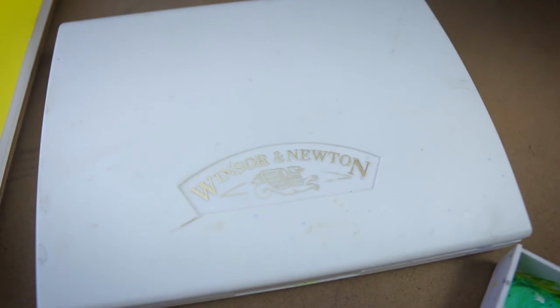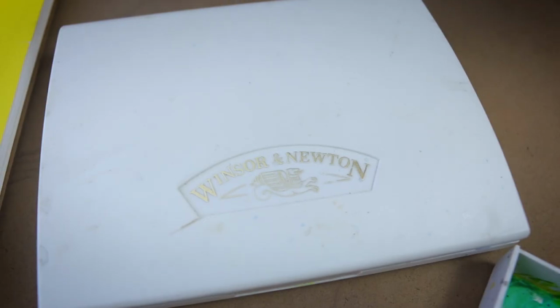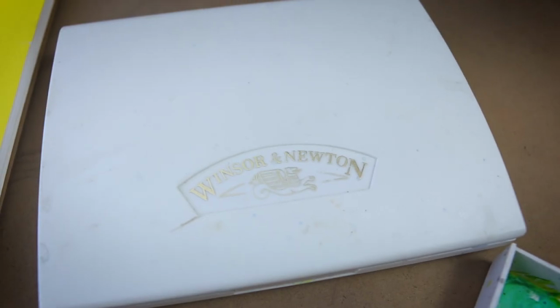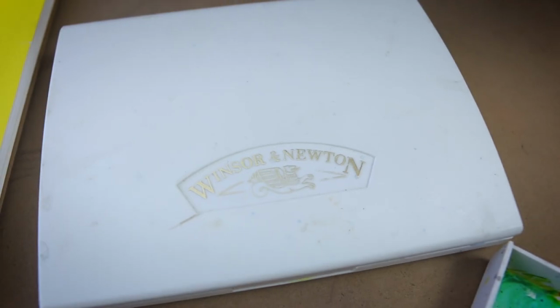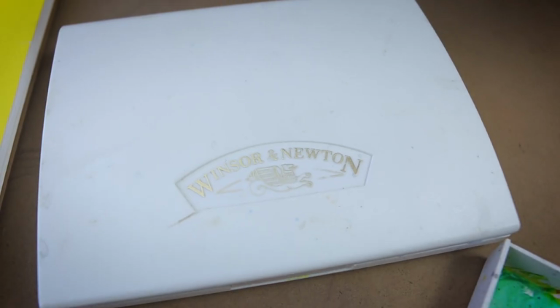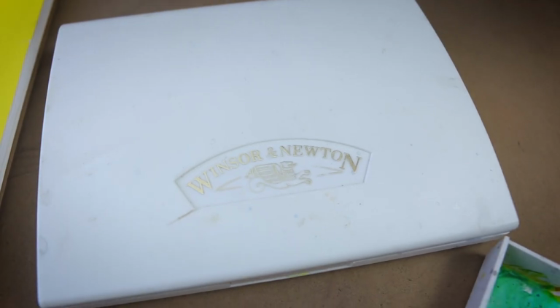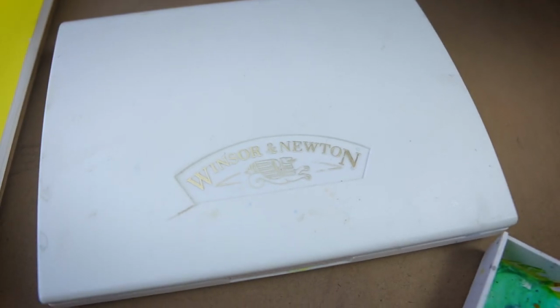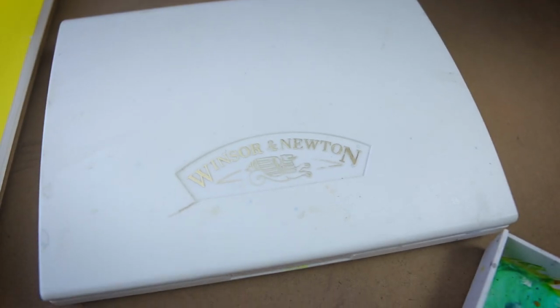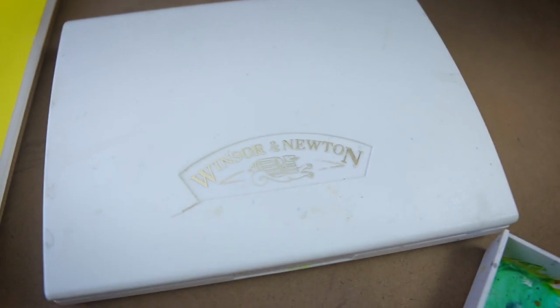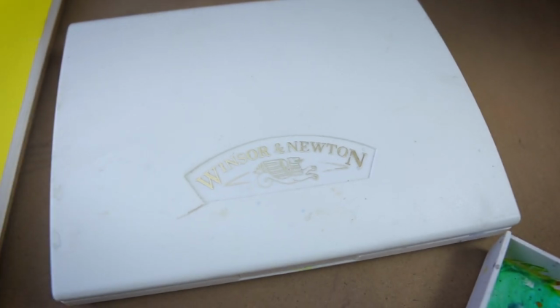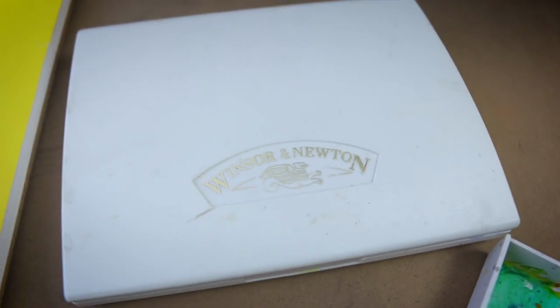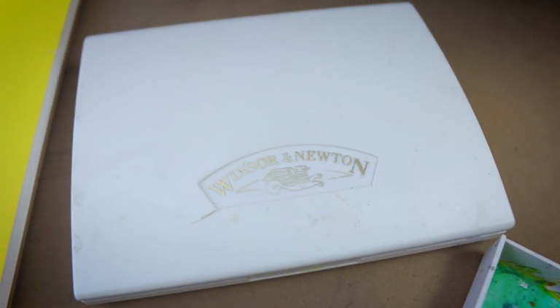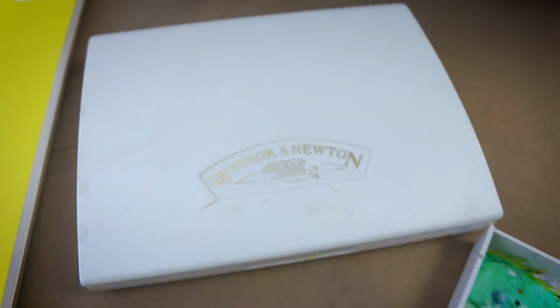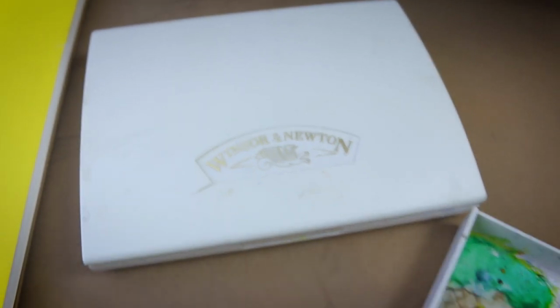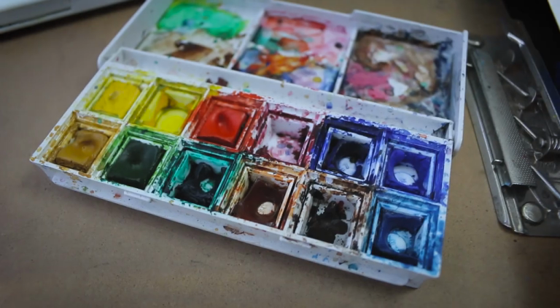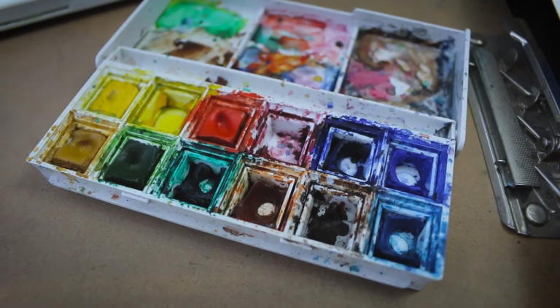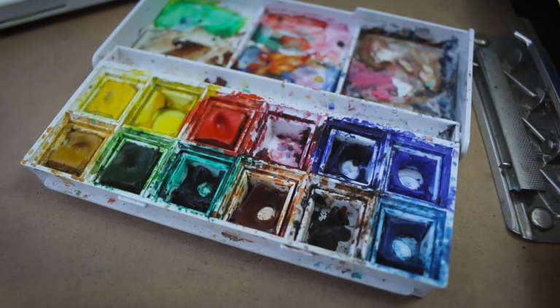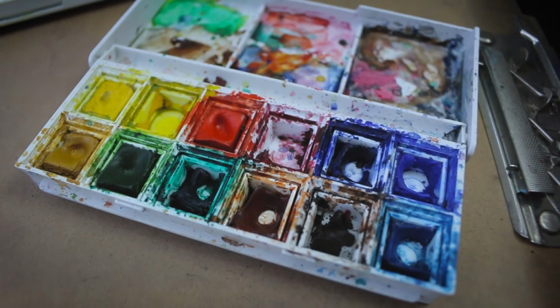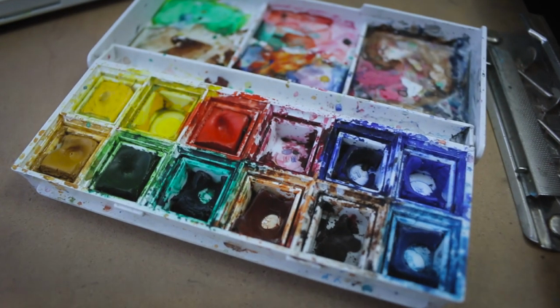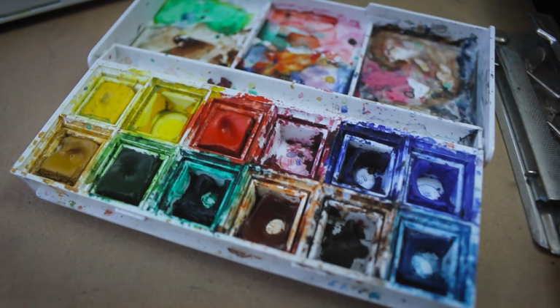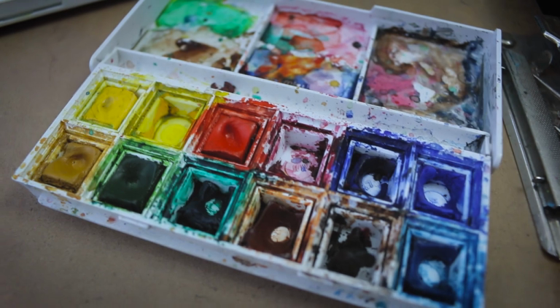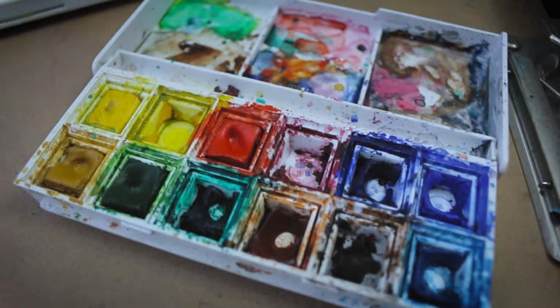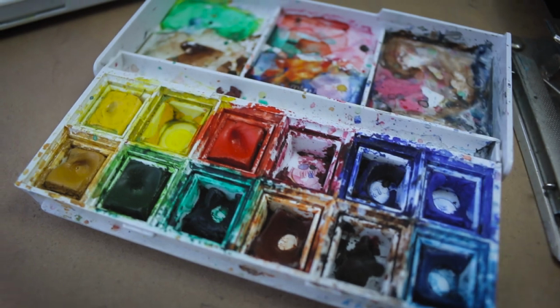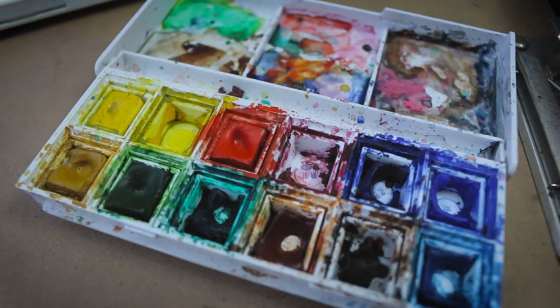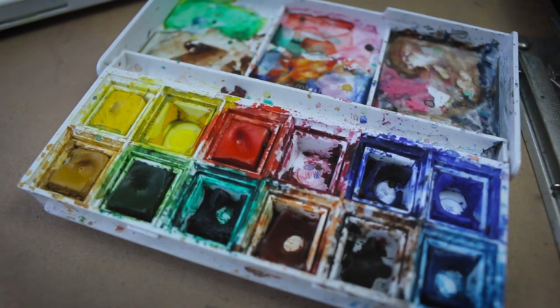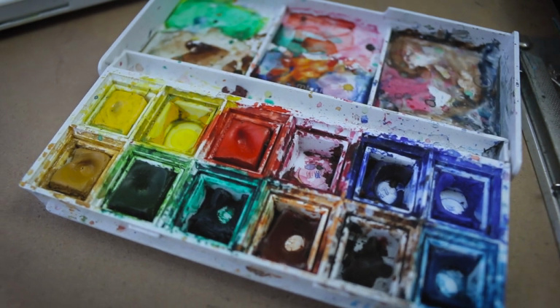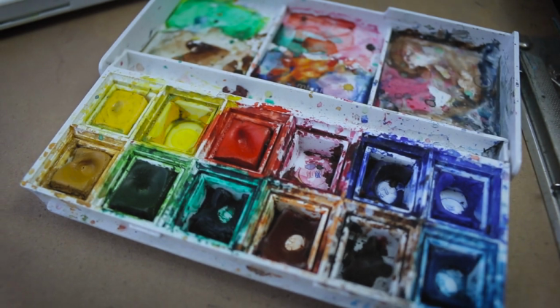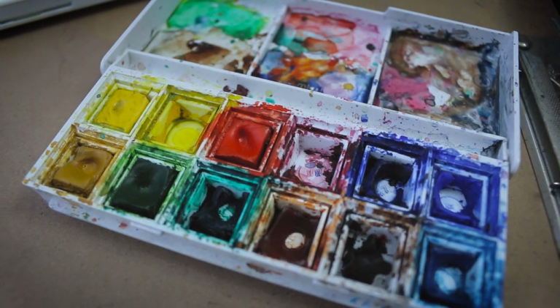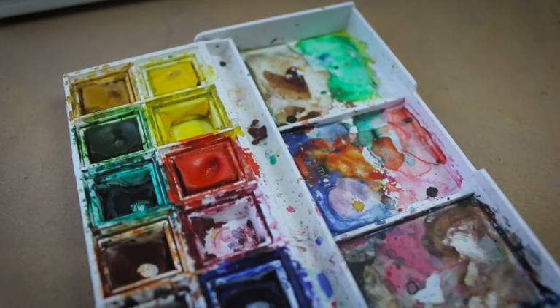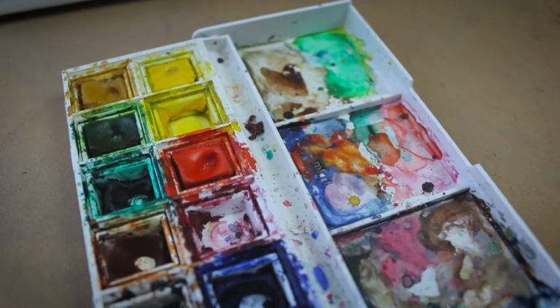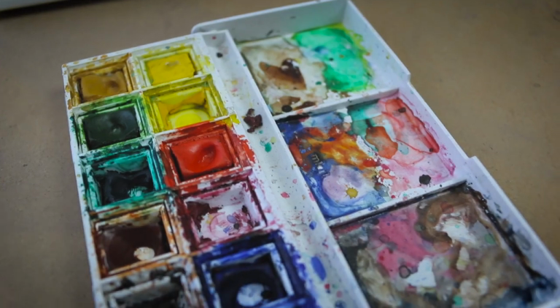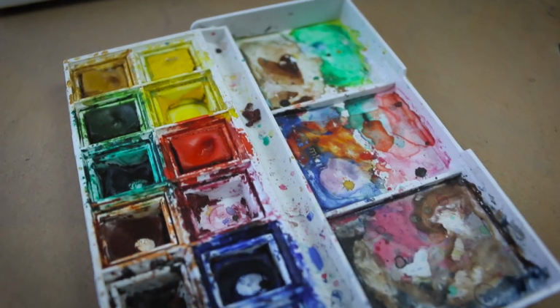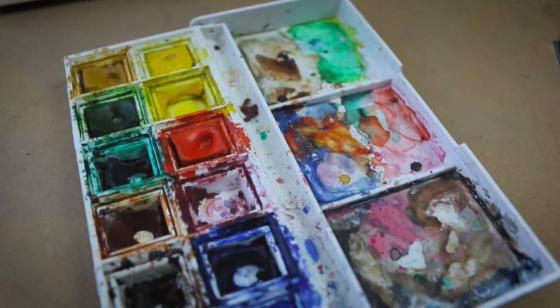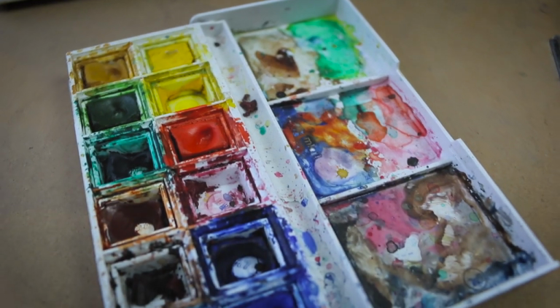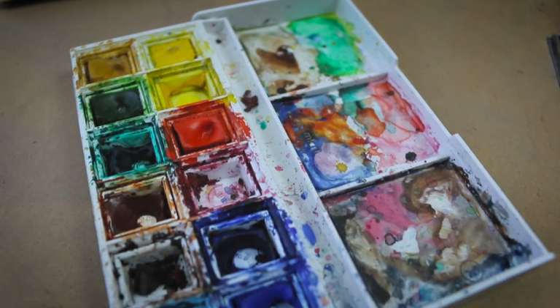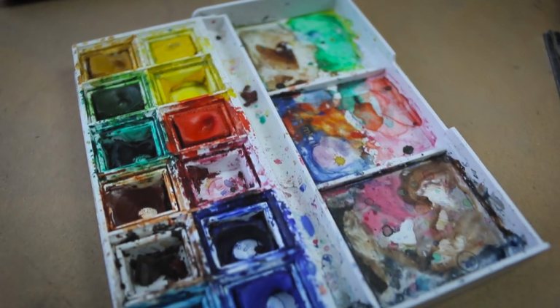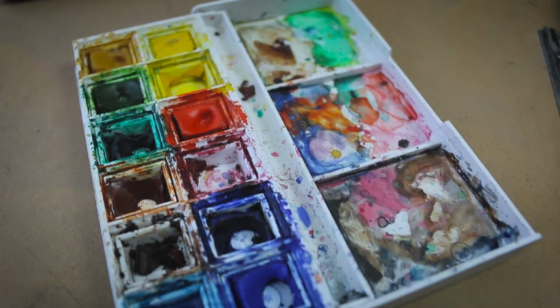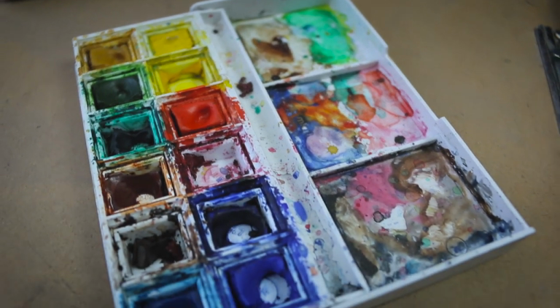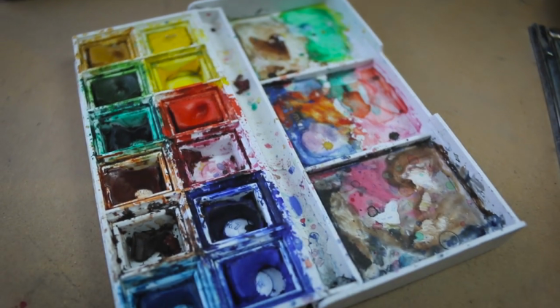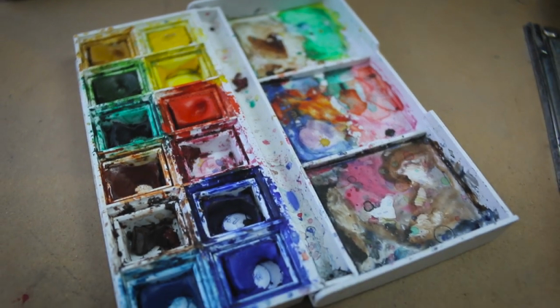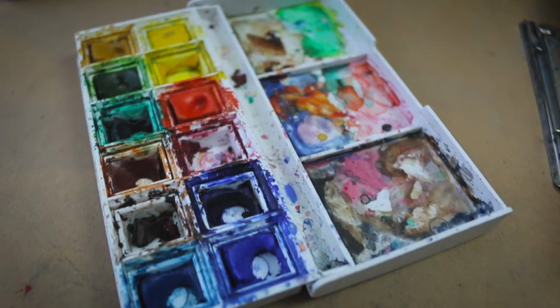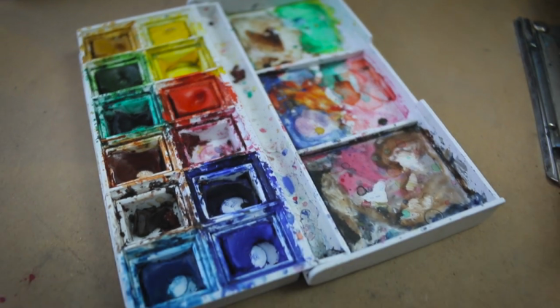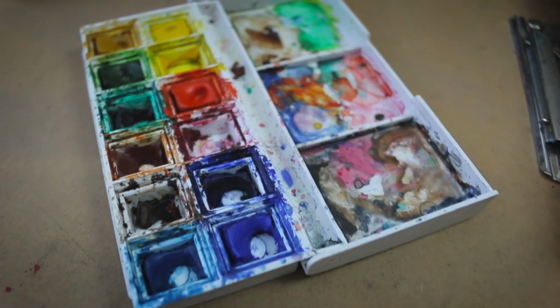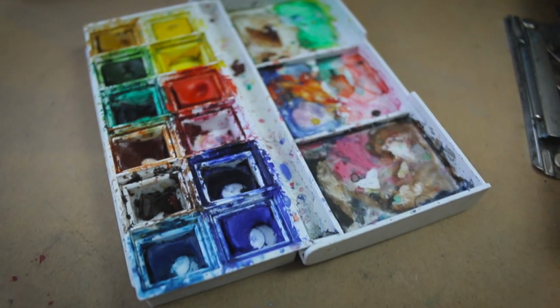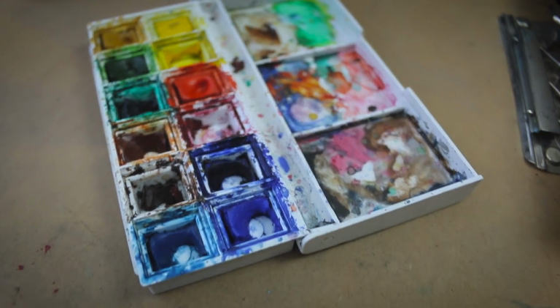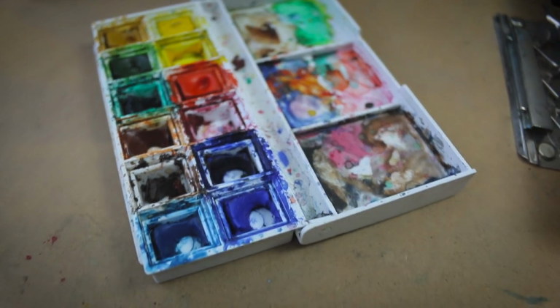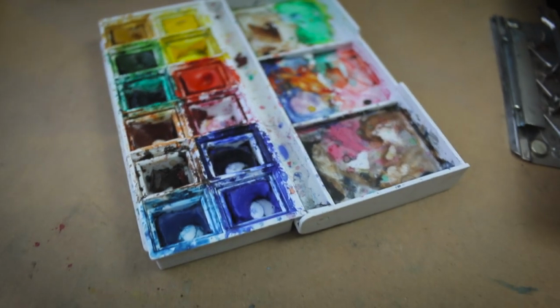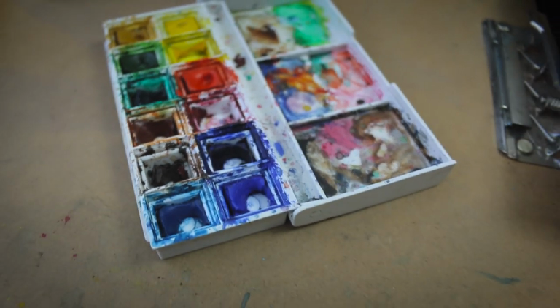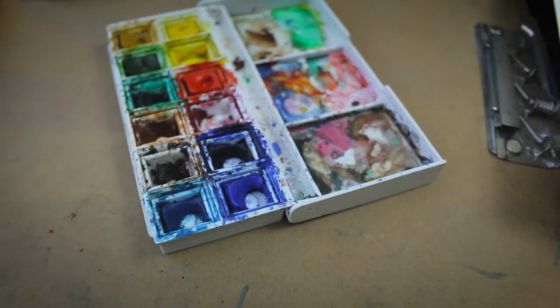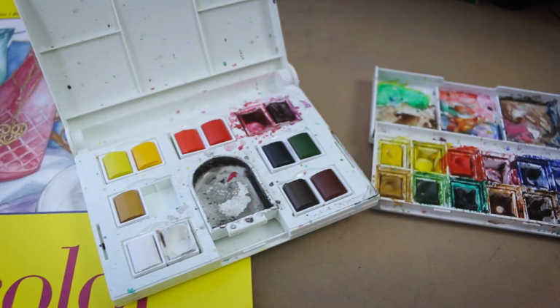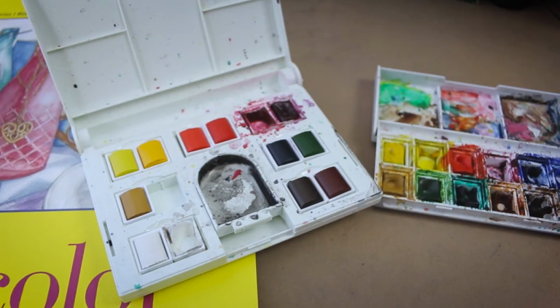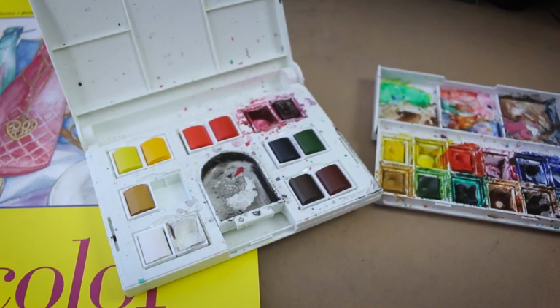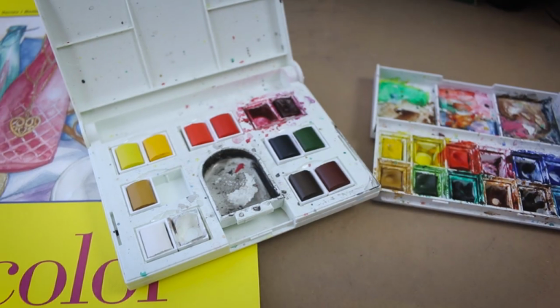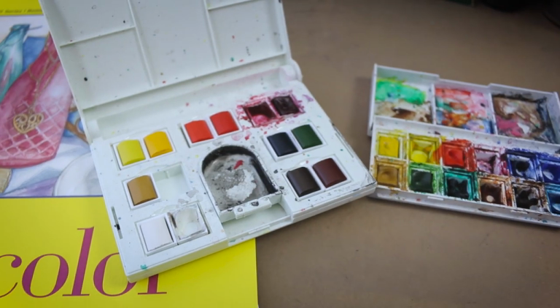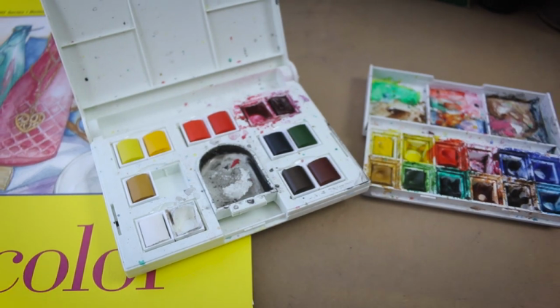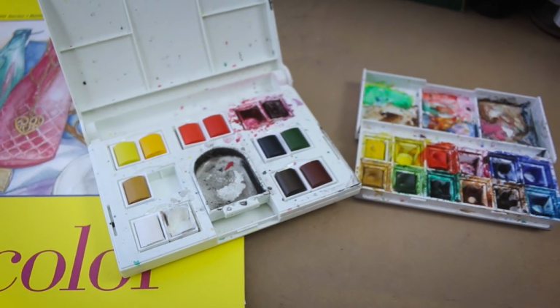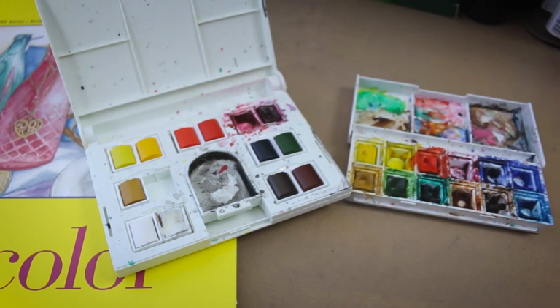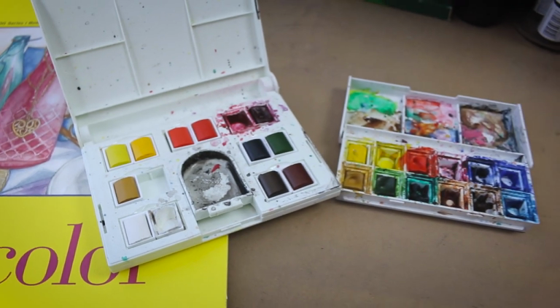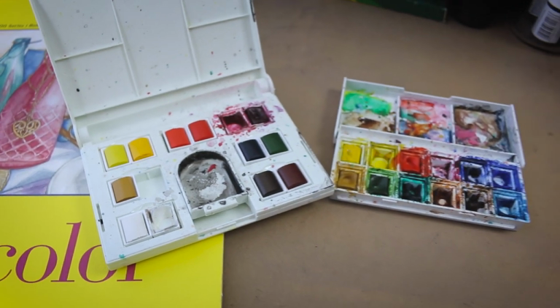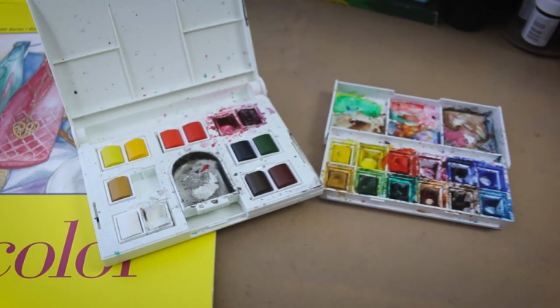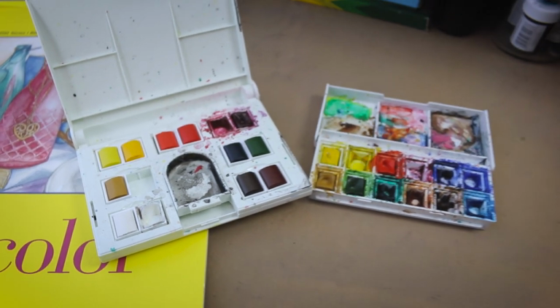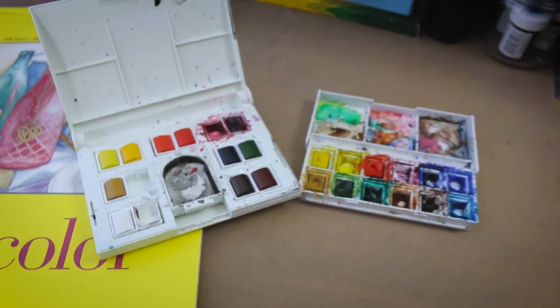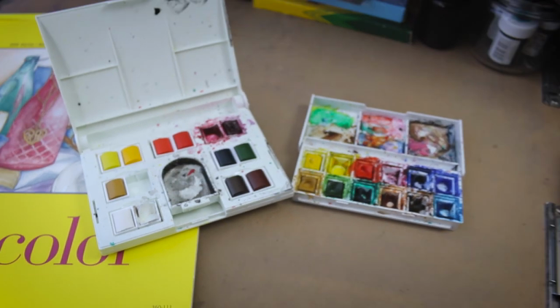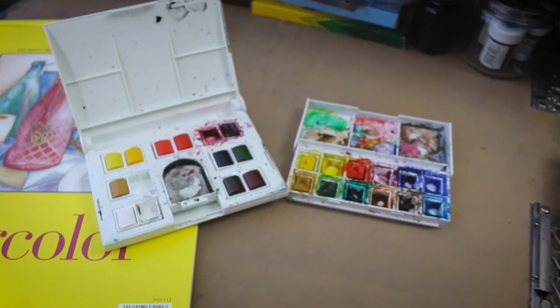As for paint, I'm going to use Winsor and Newton little color trays that have the little pigment cakes in them, just because I like to use them — it's easier for me.